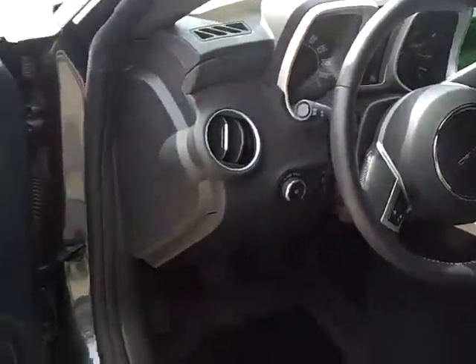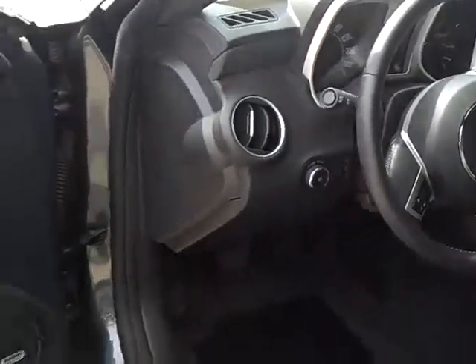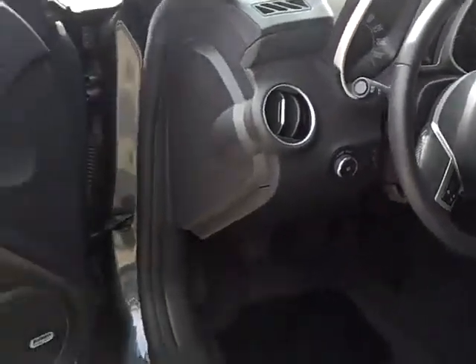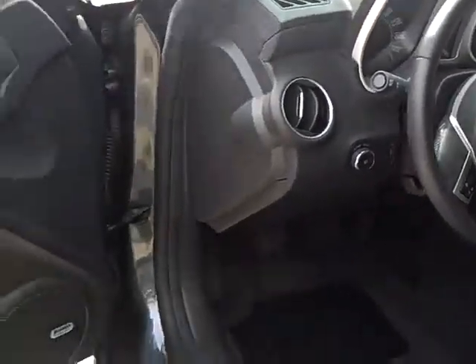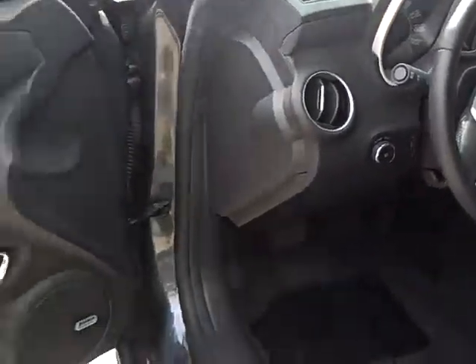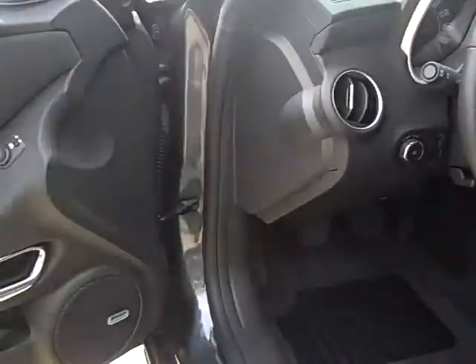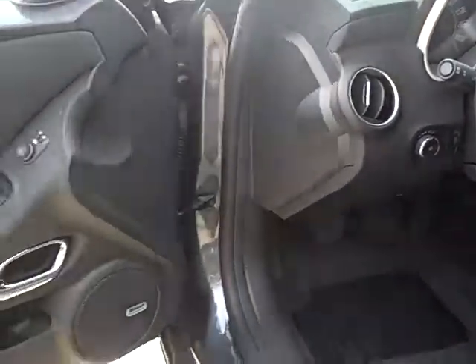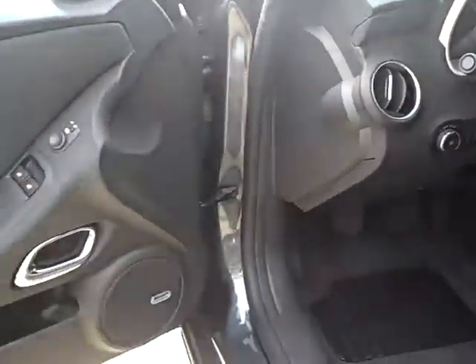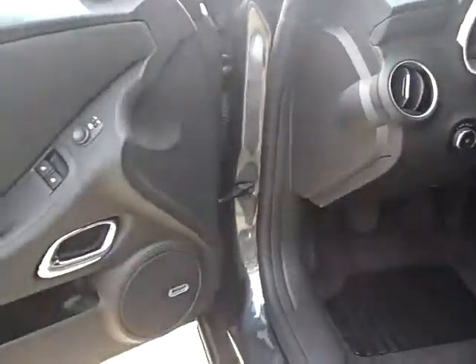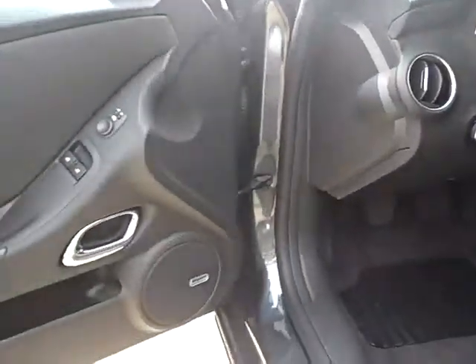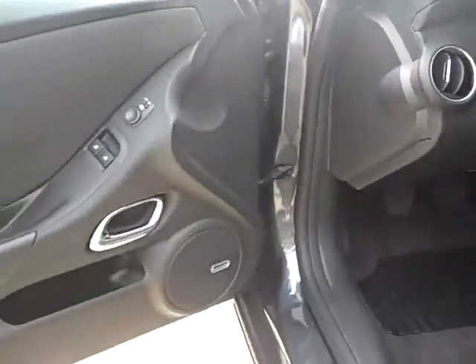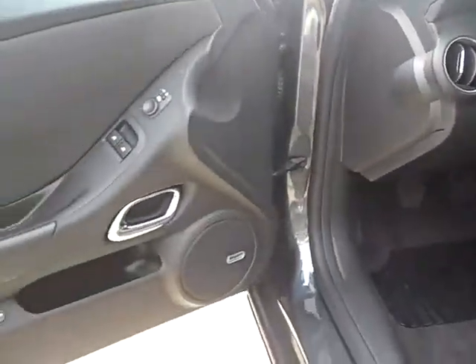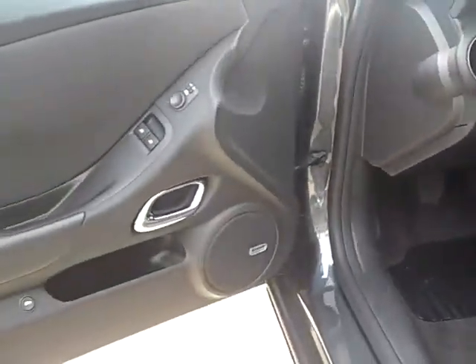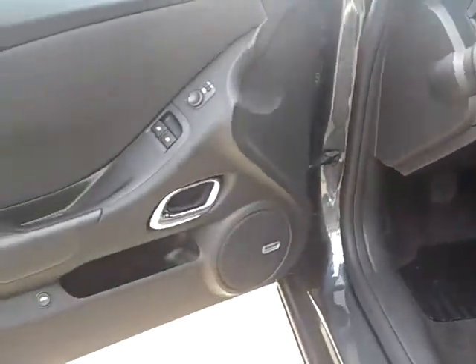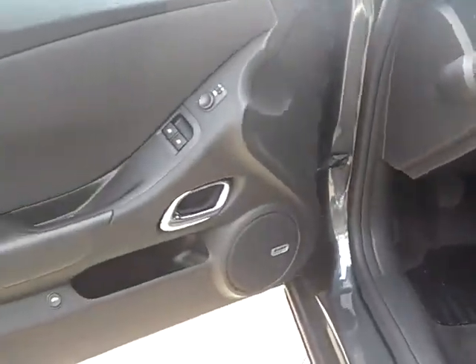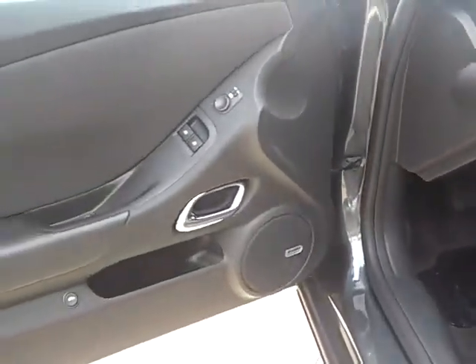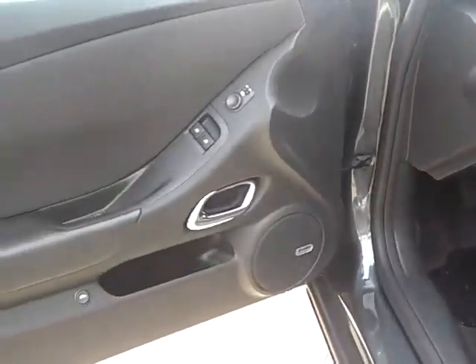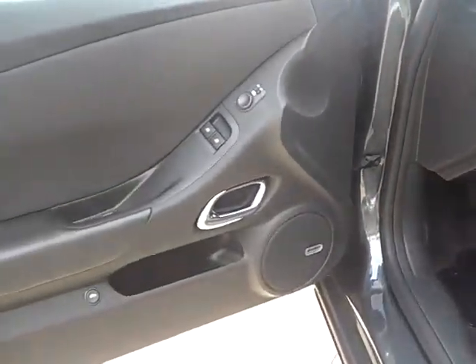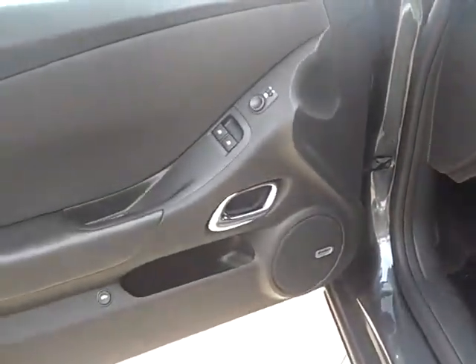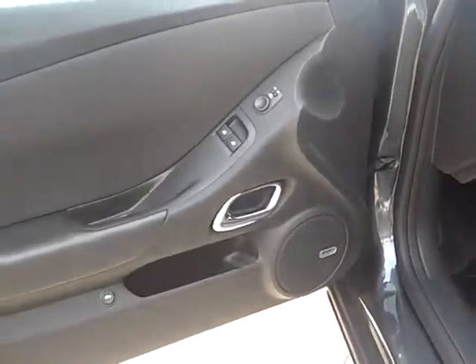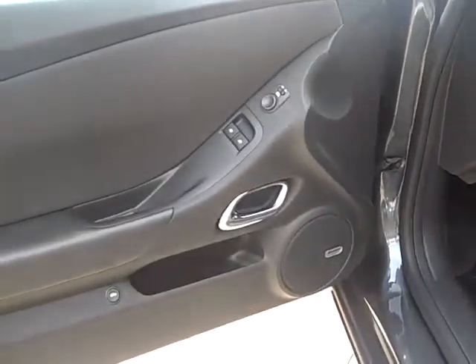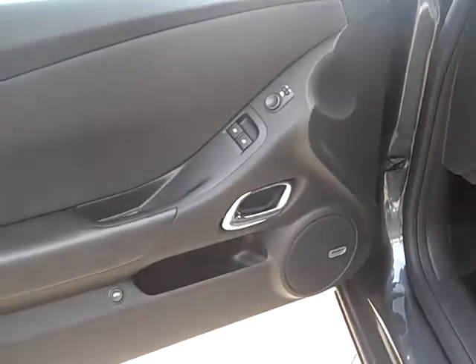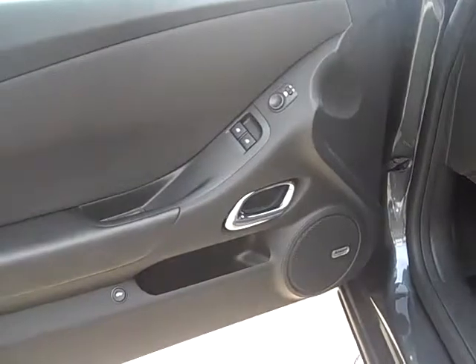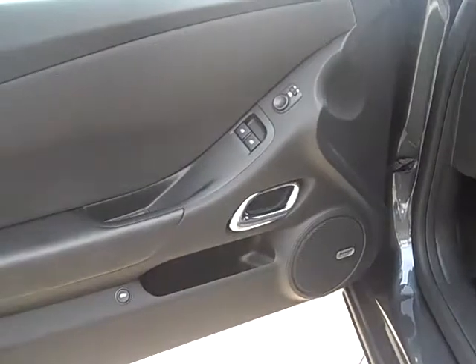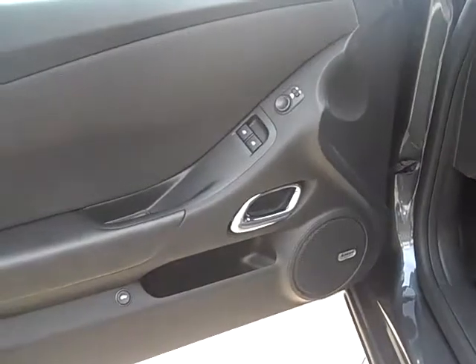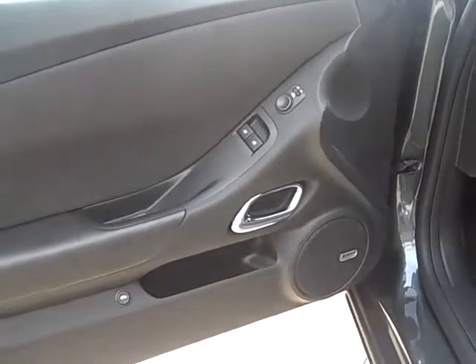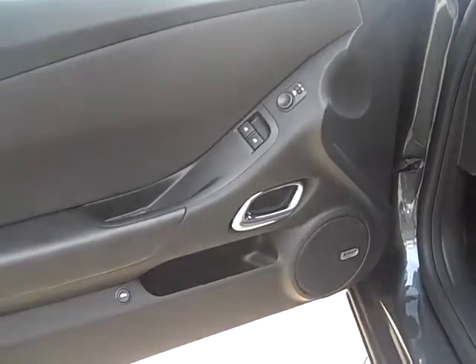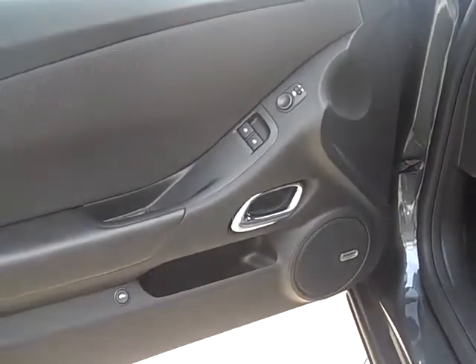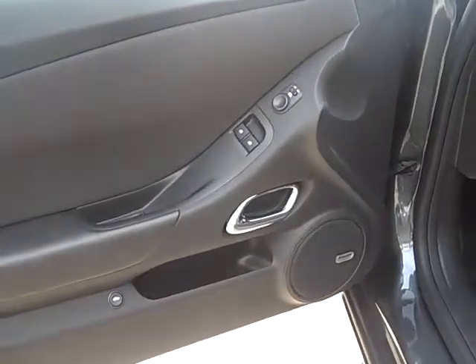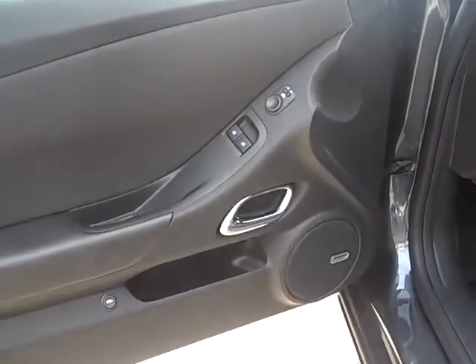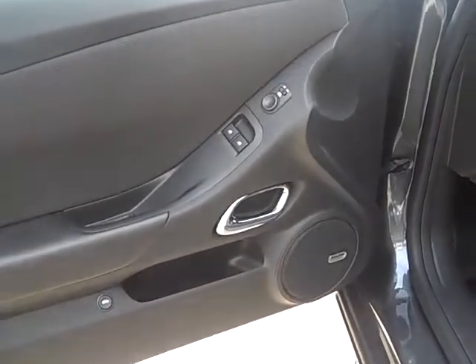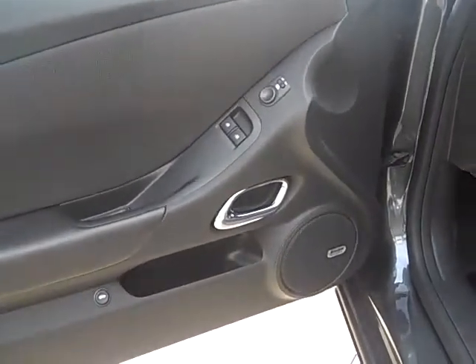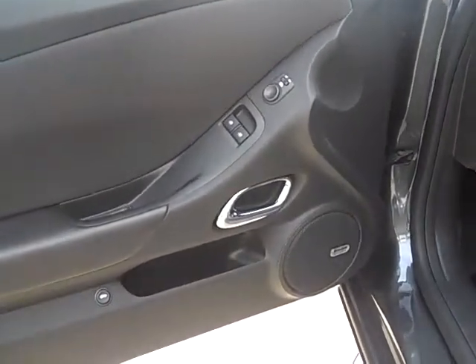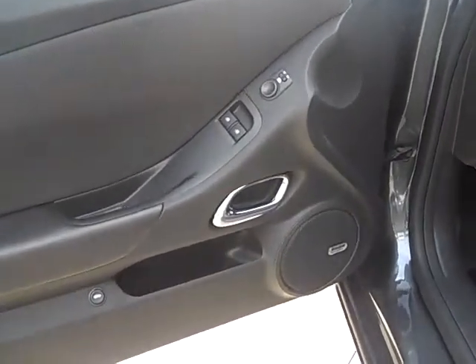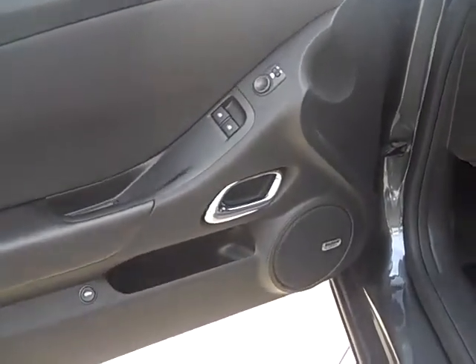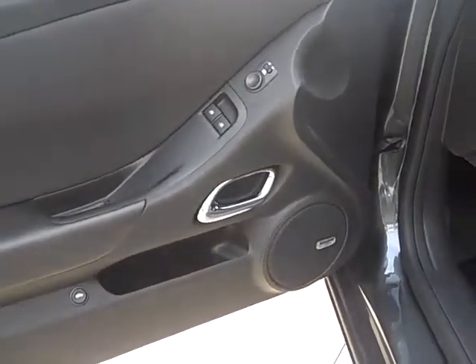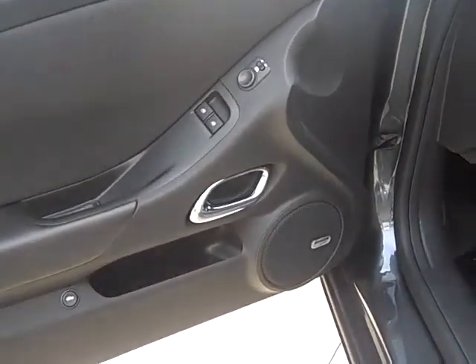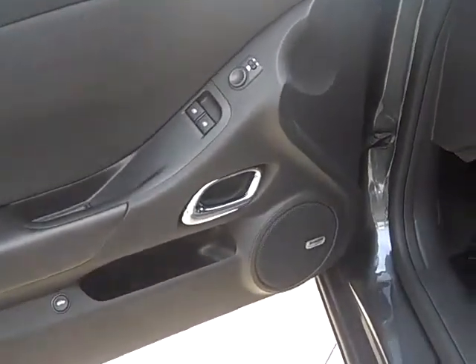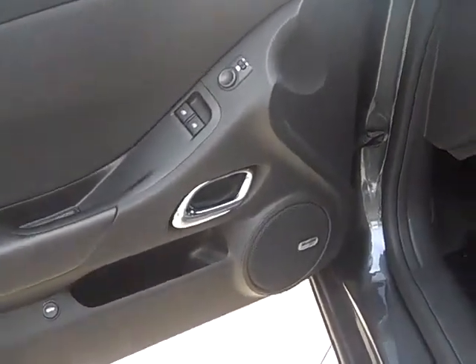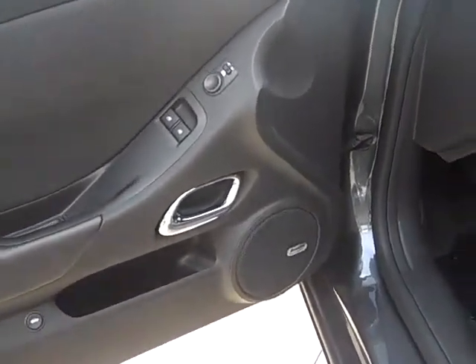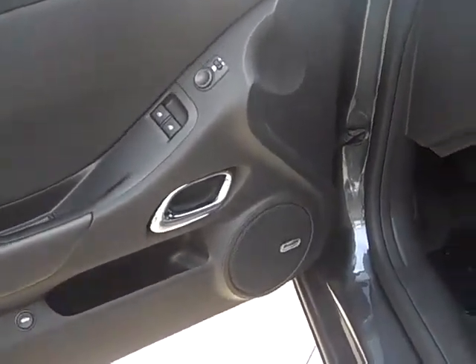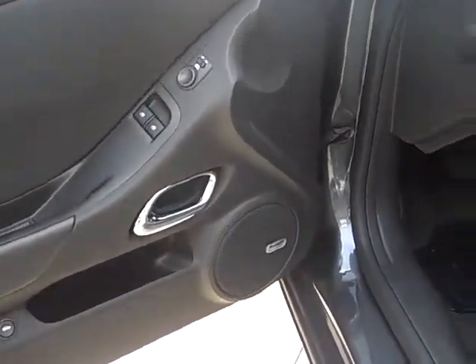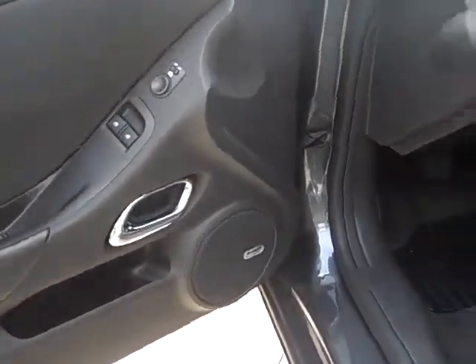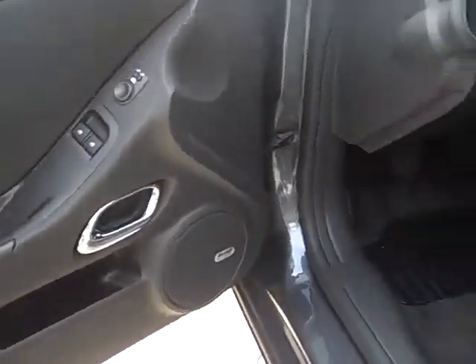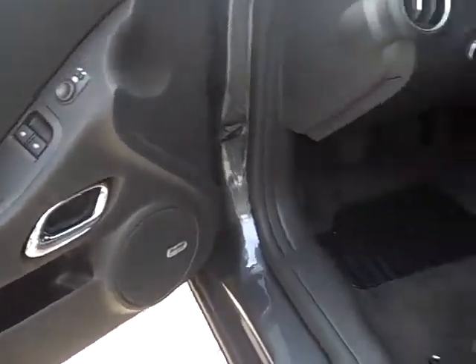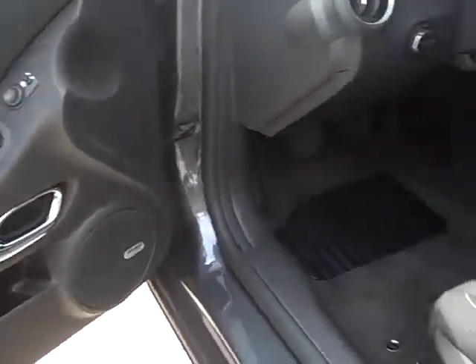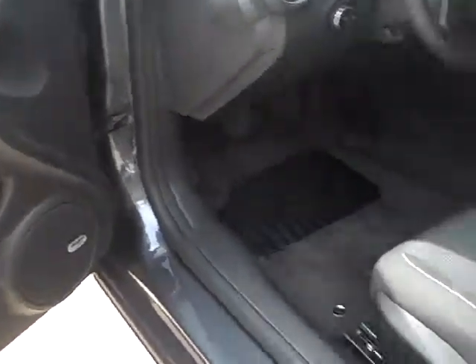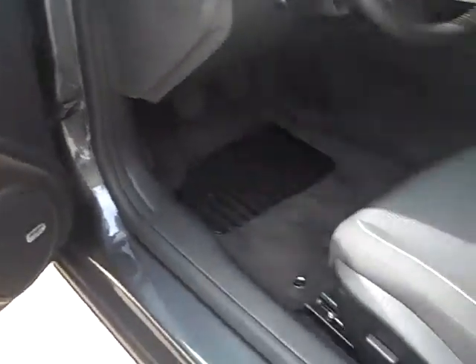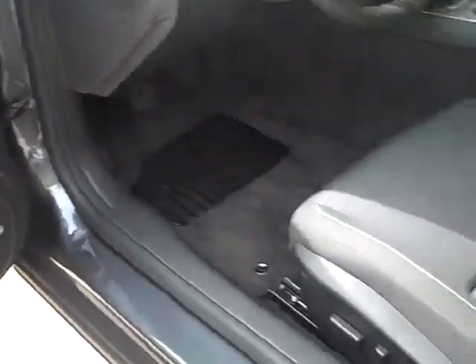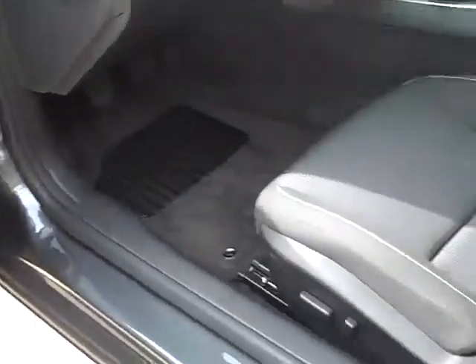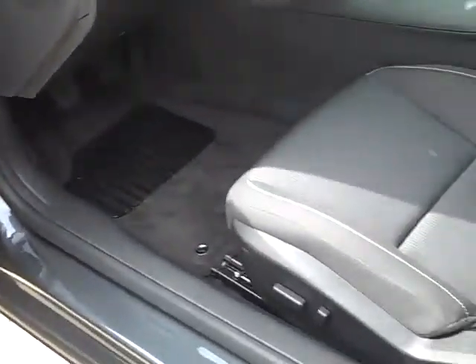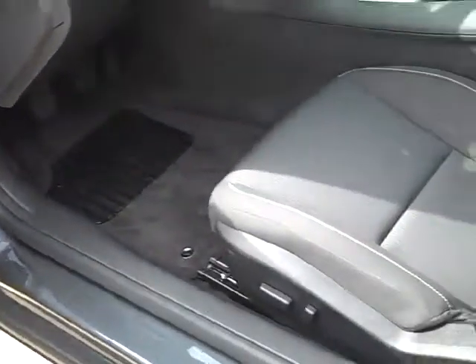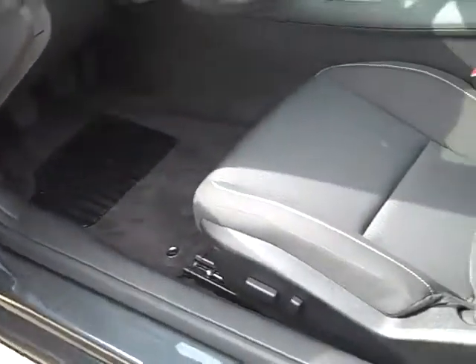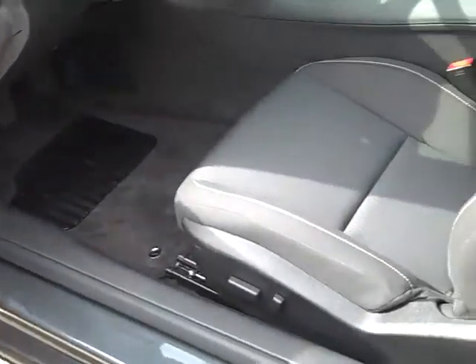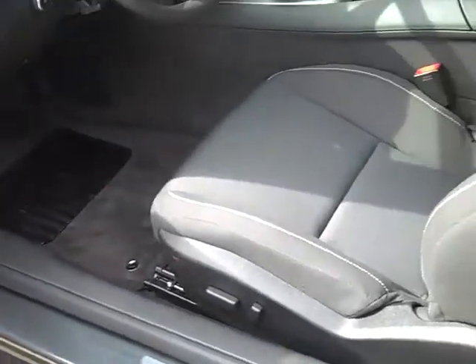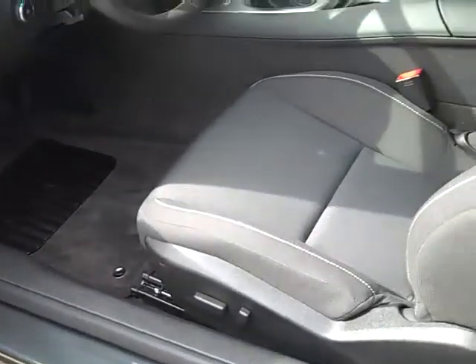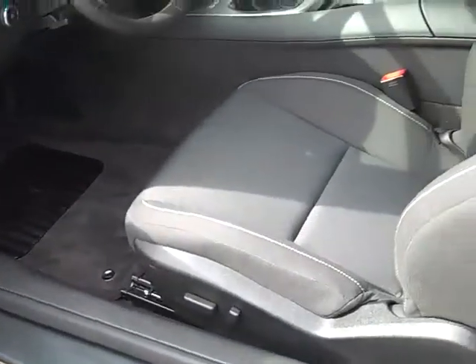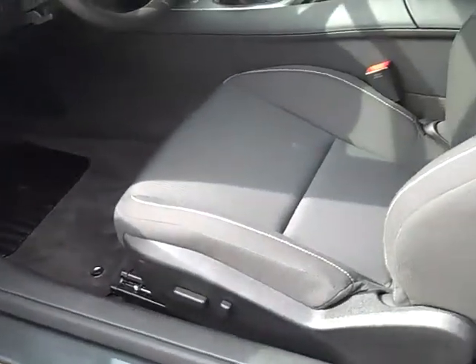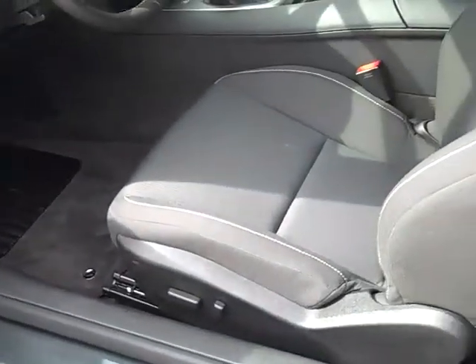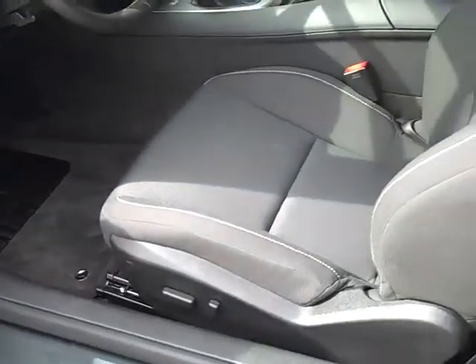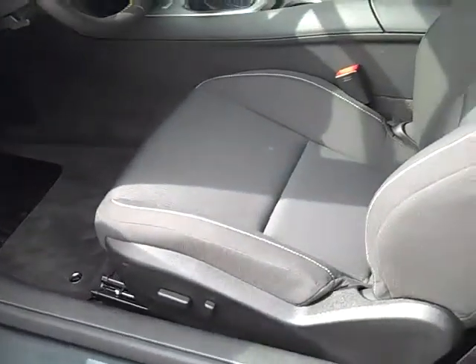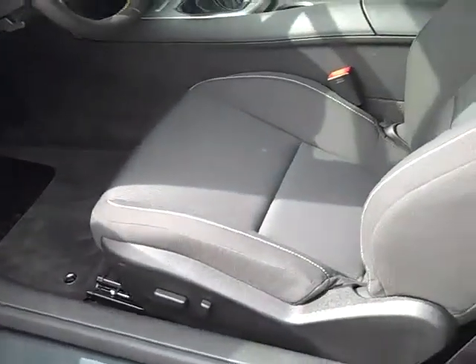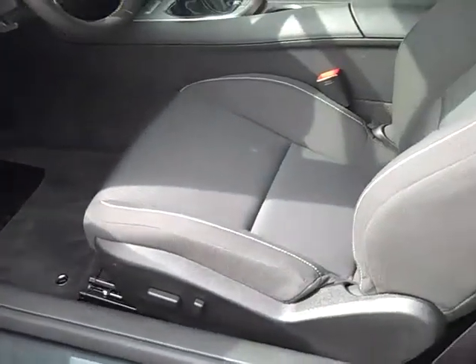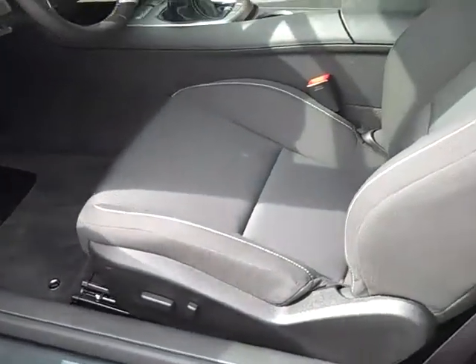The interior also includes air conditioning, power windows and locks, keyless entry, and power seat.